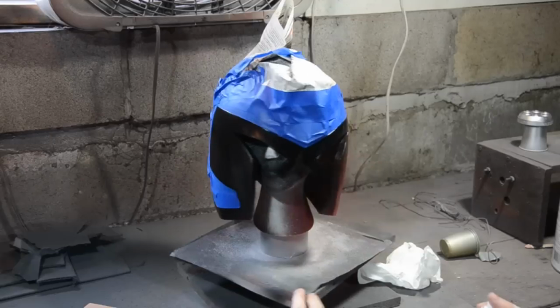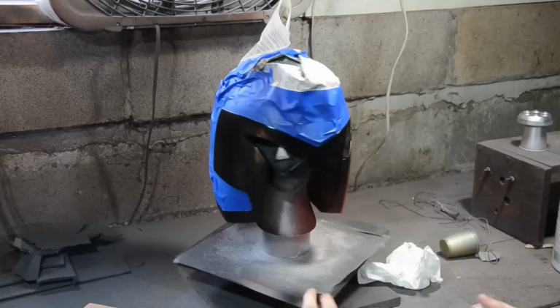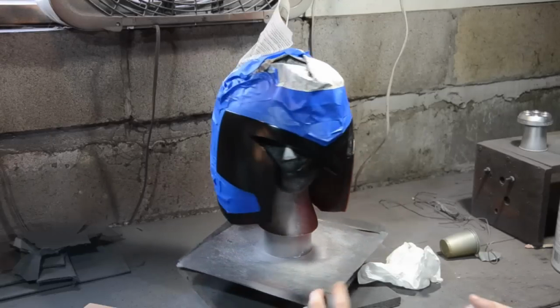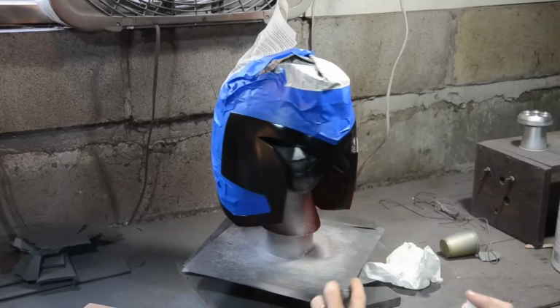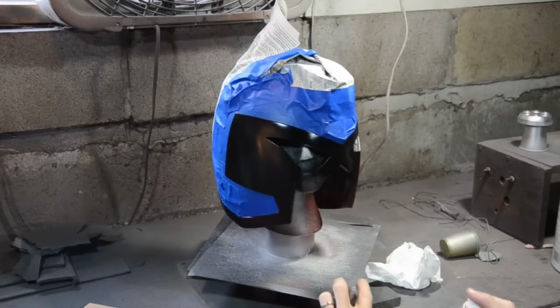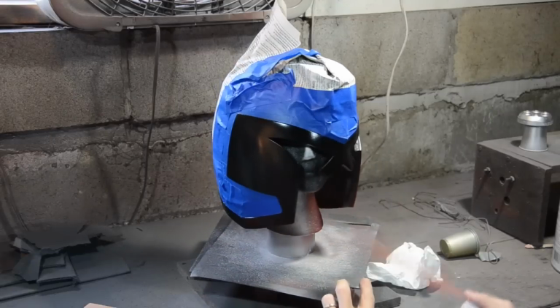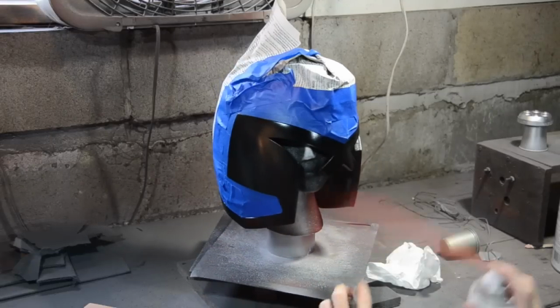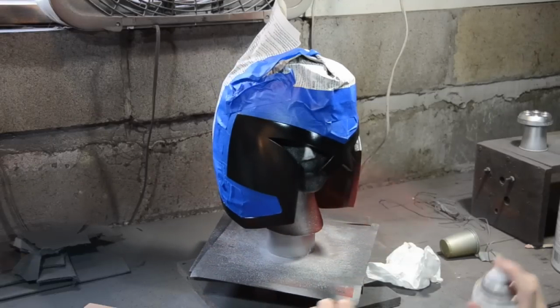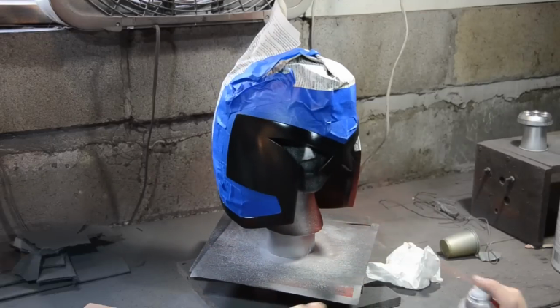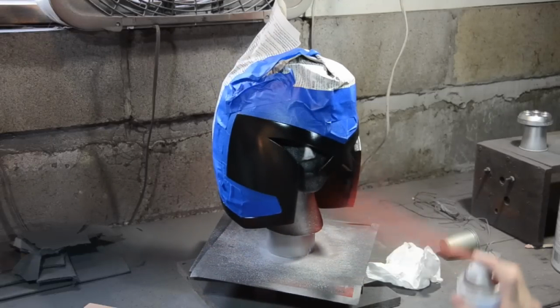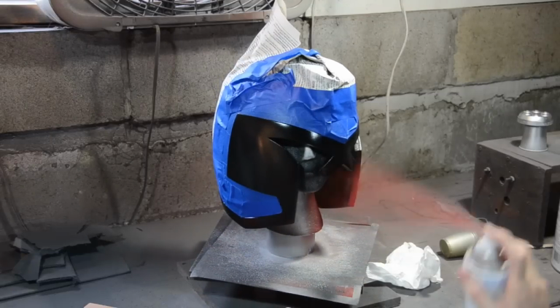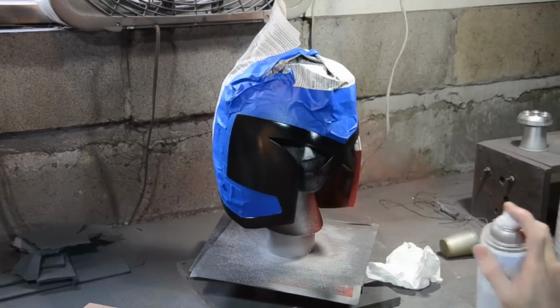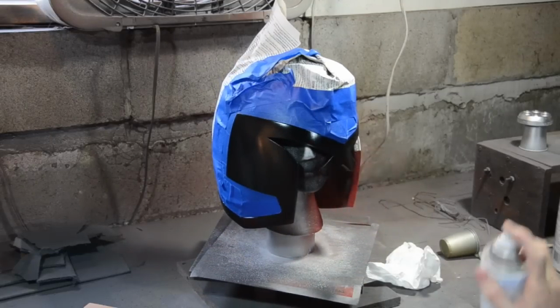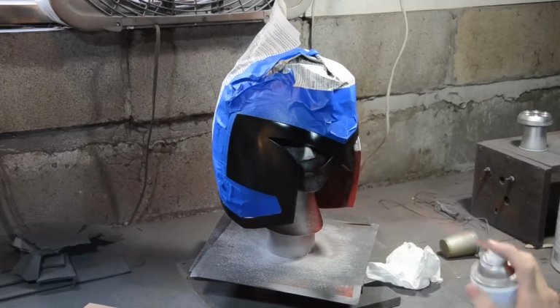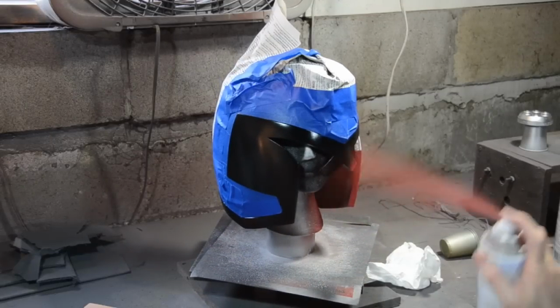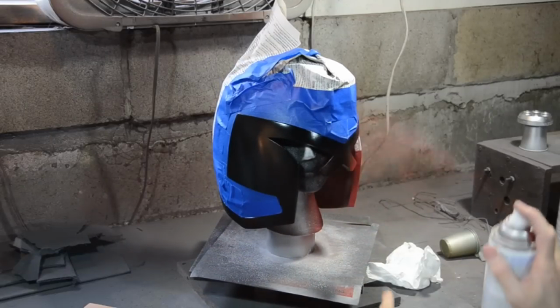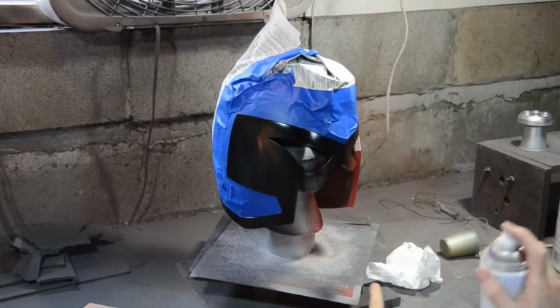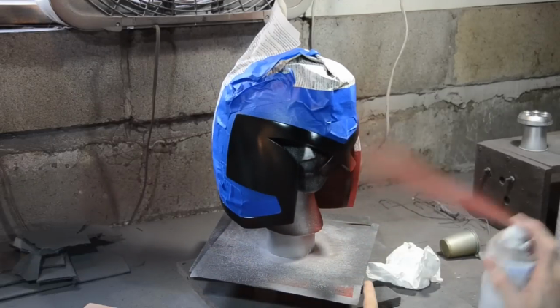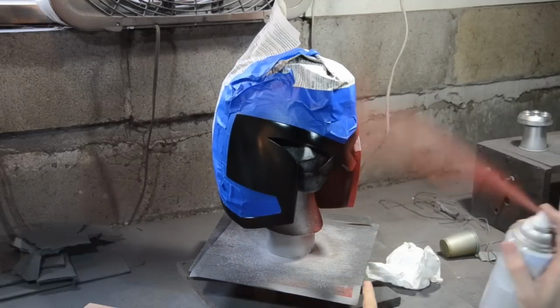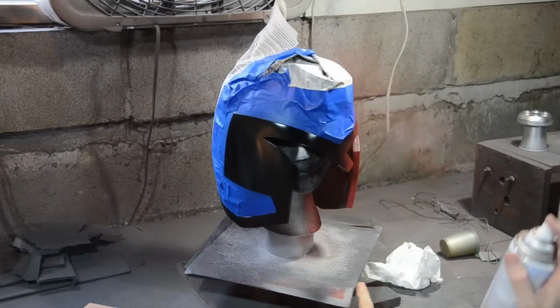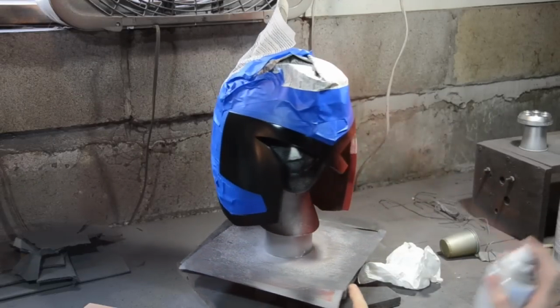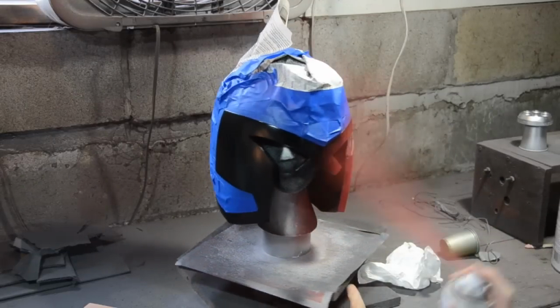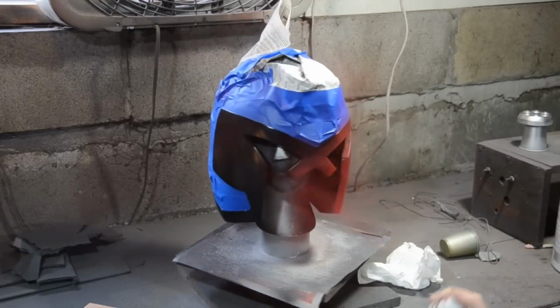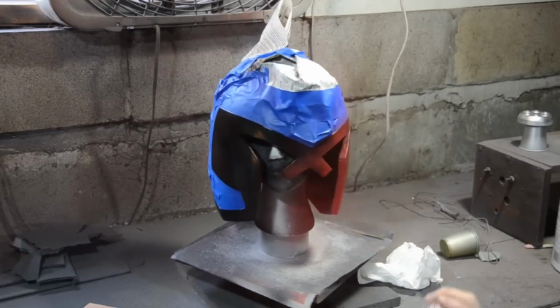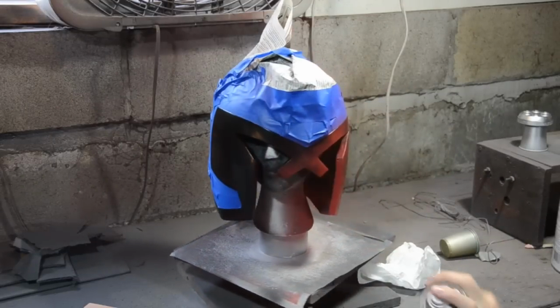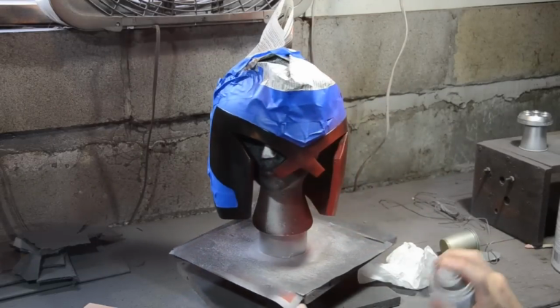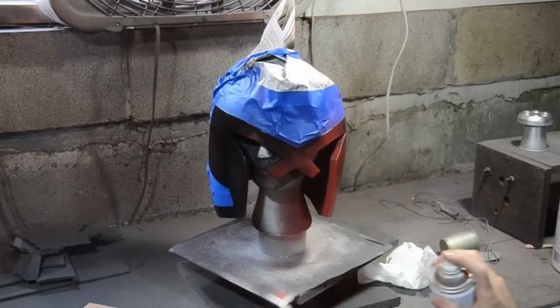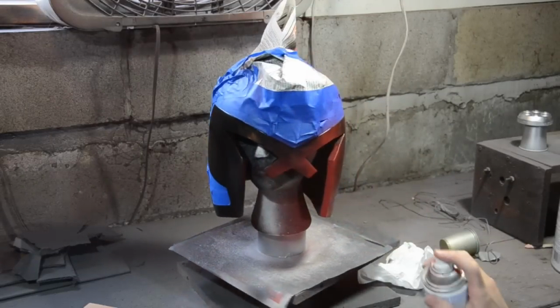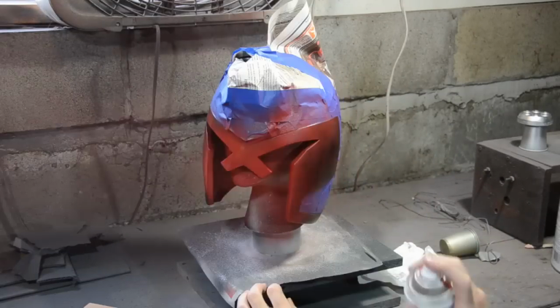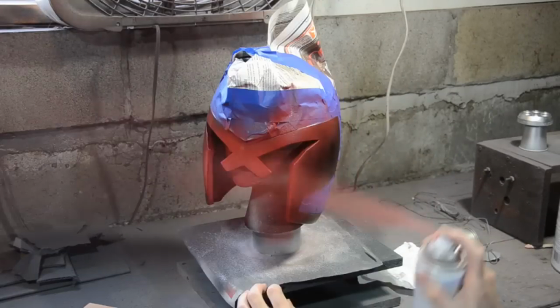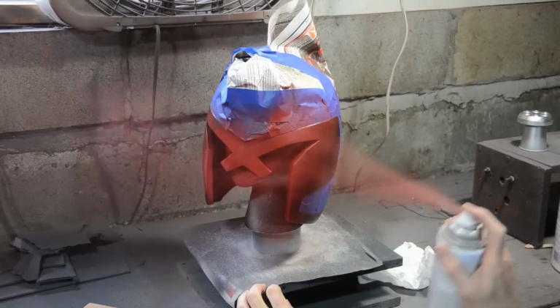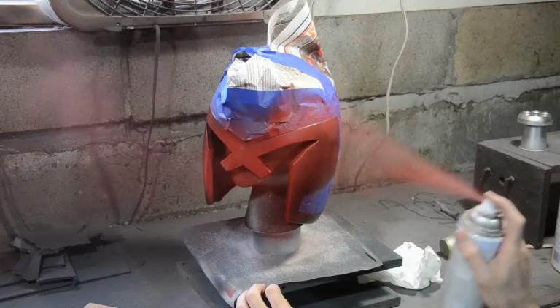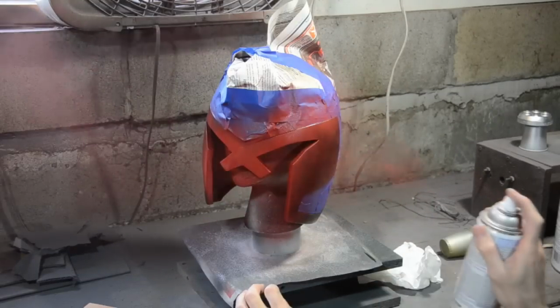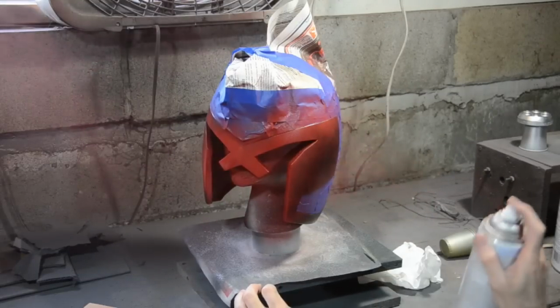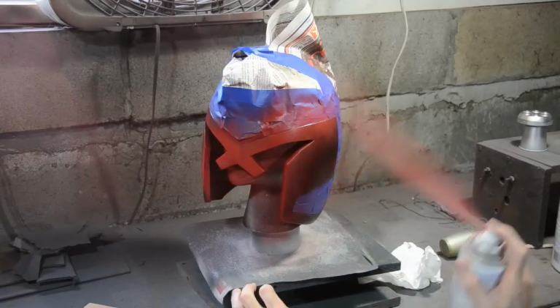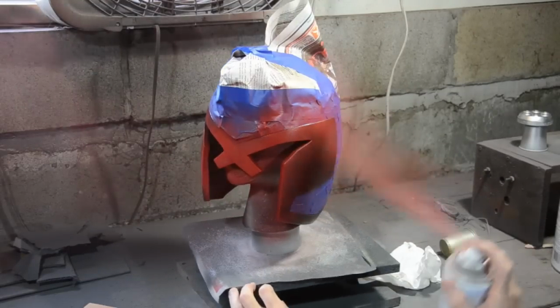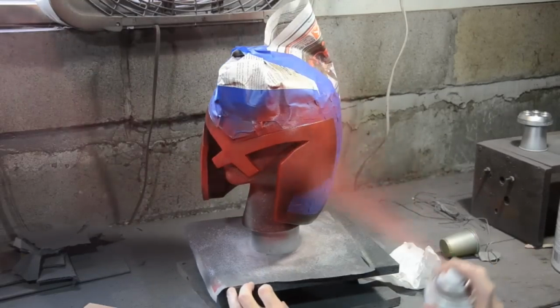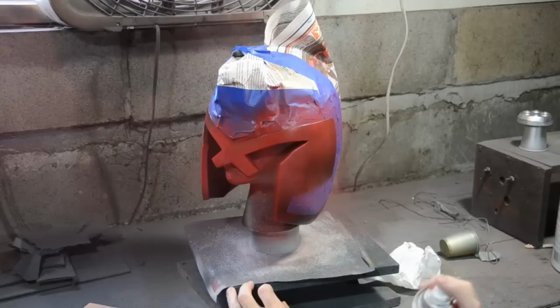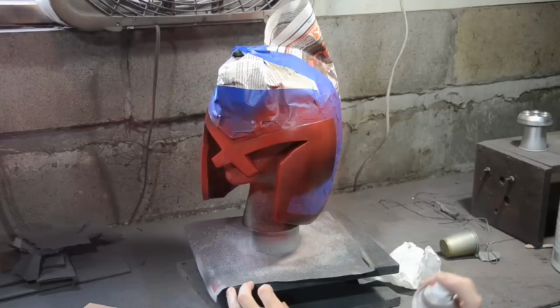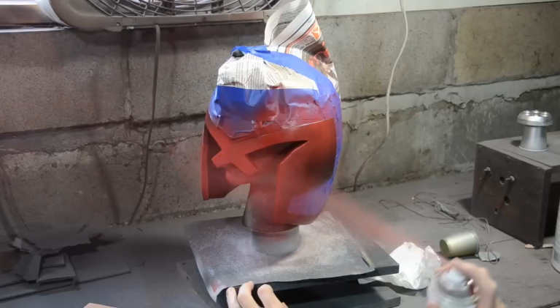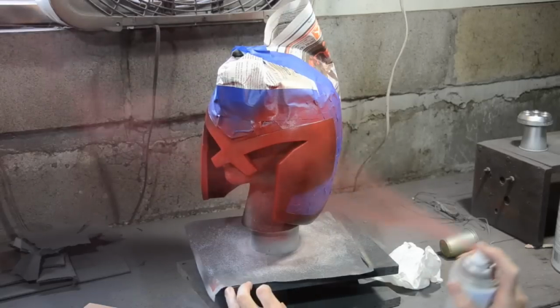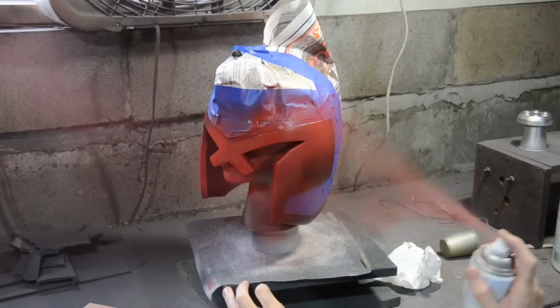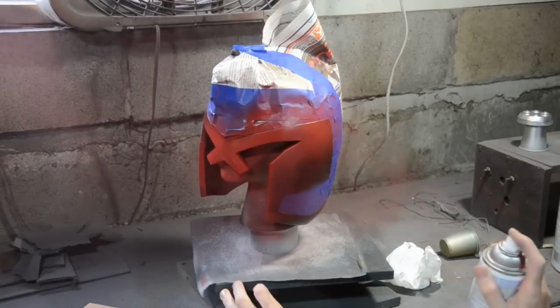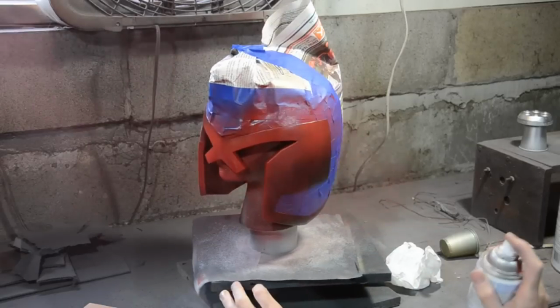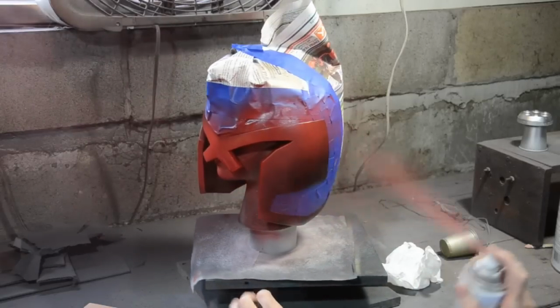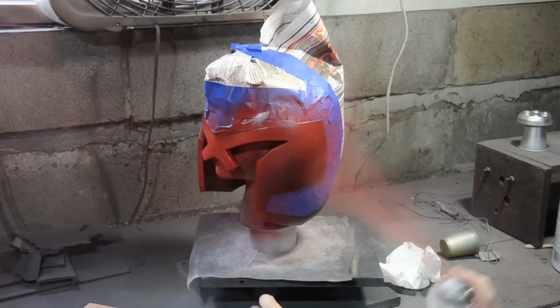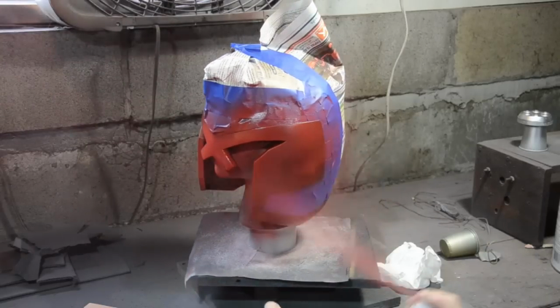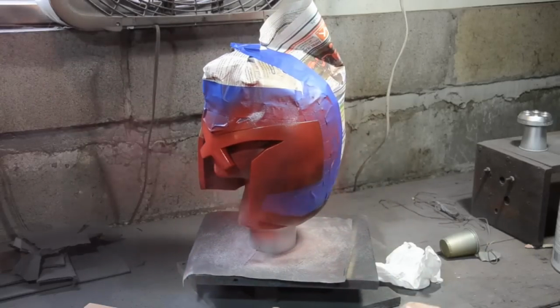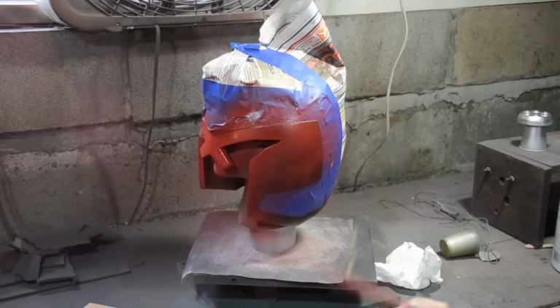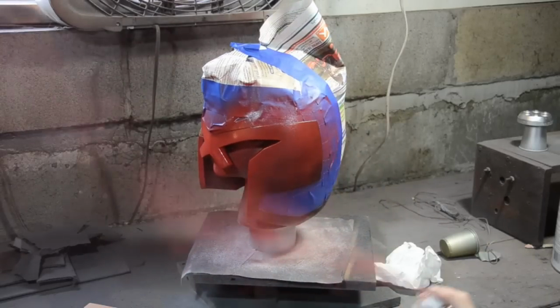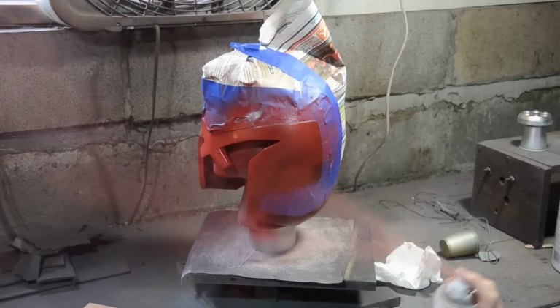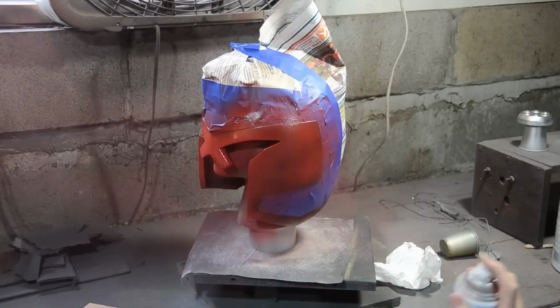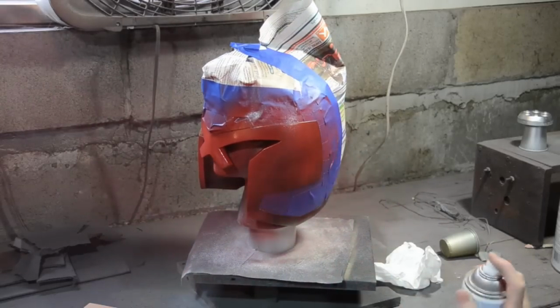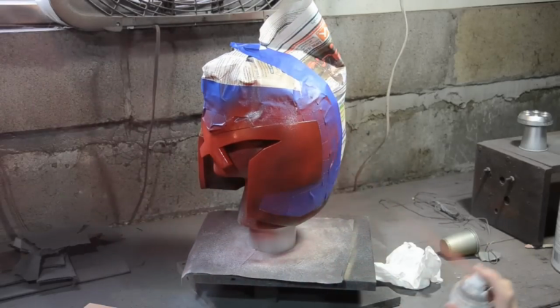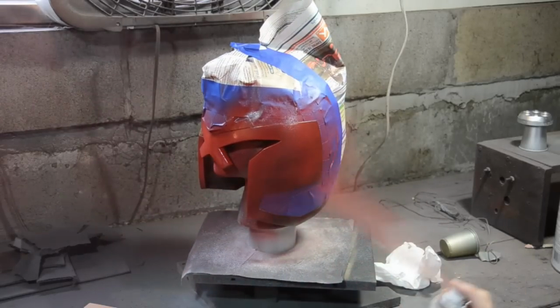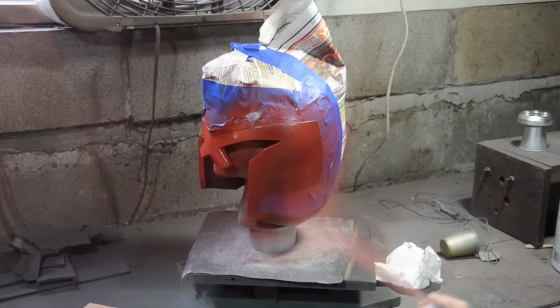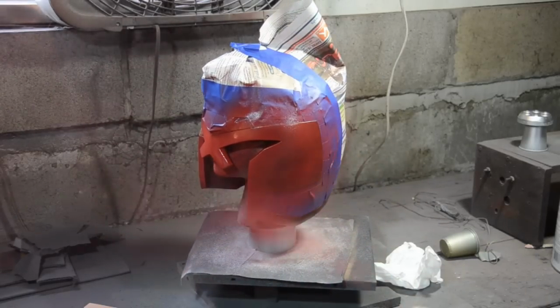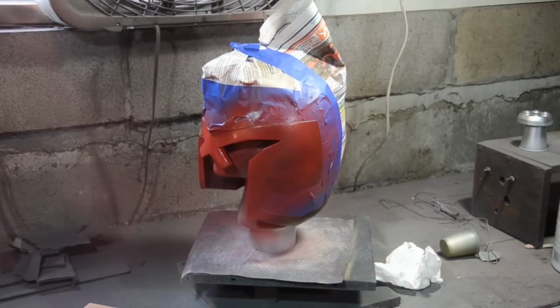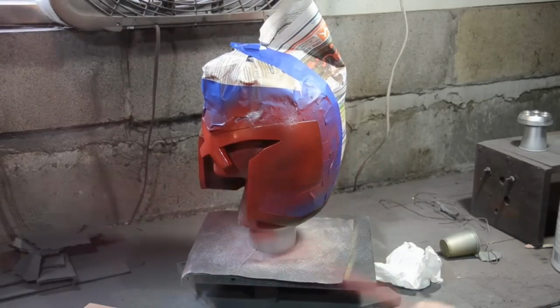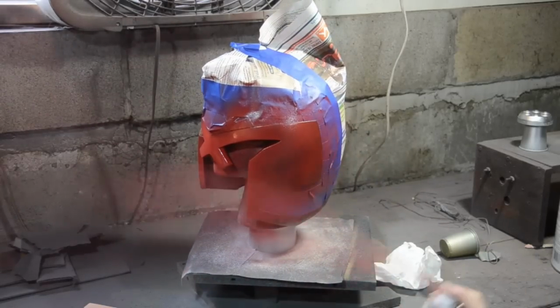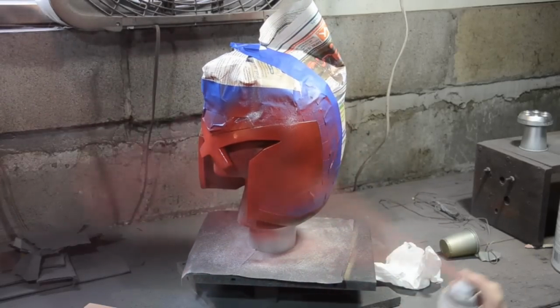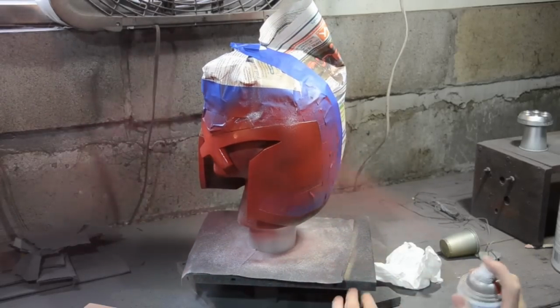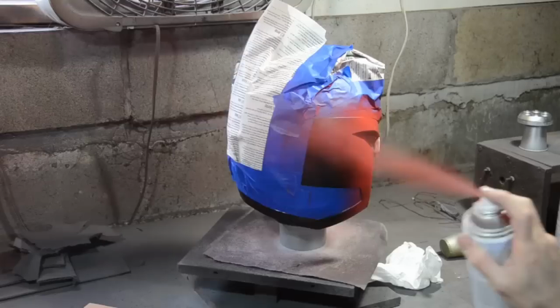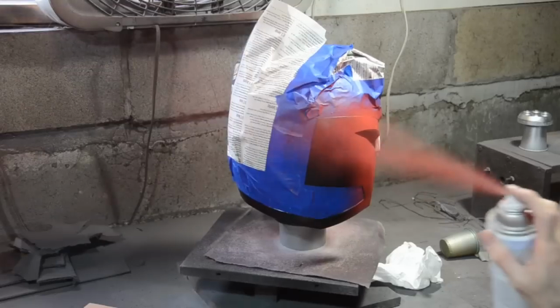With it all masked off I sprayed the whole thing this lovely red color. Once again I let it dry.